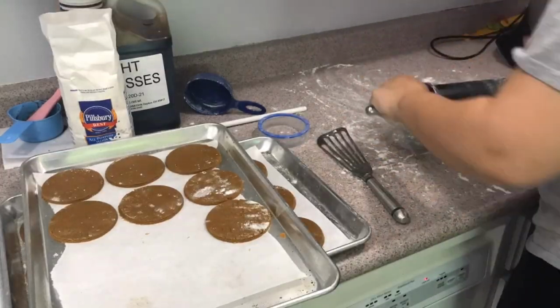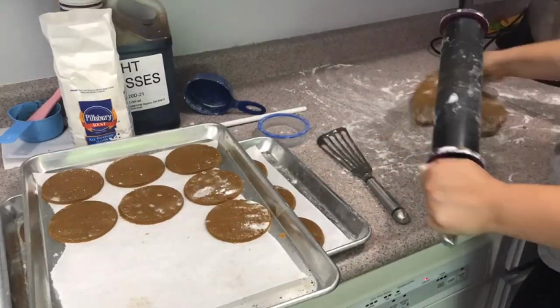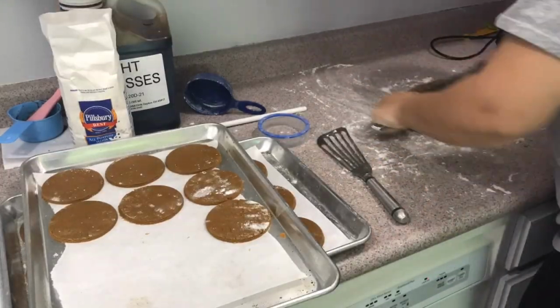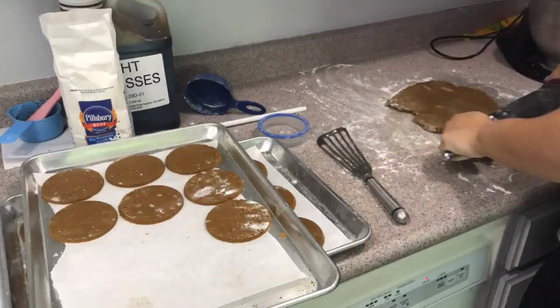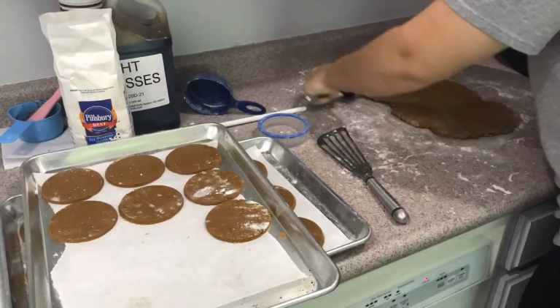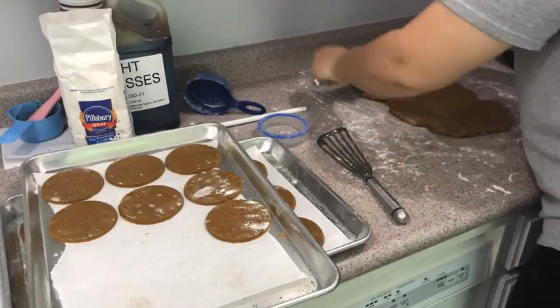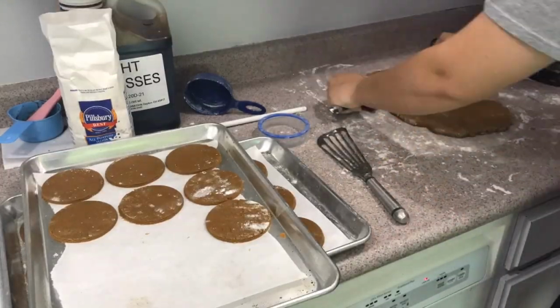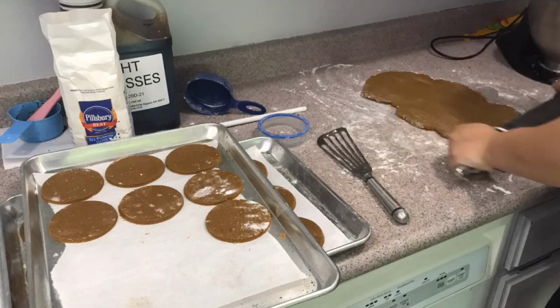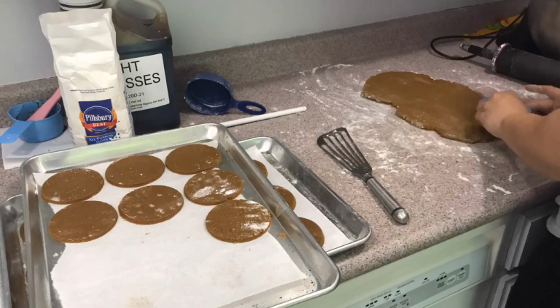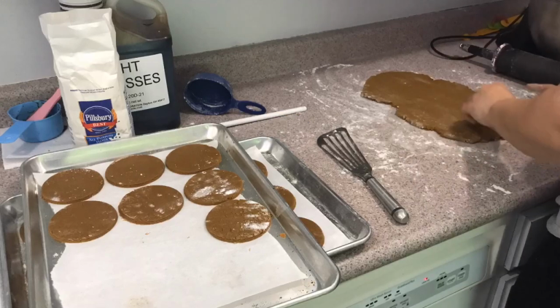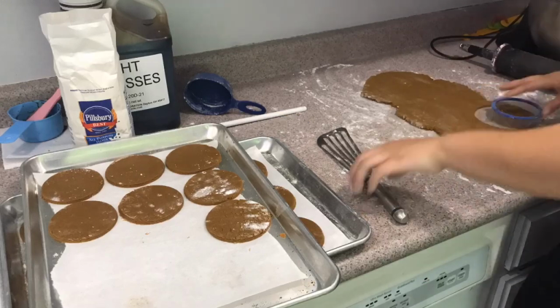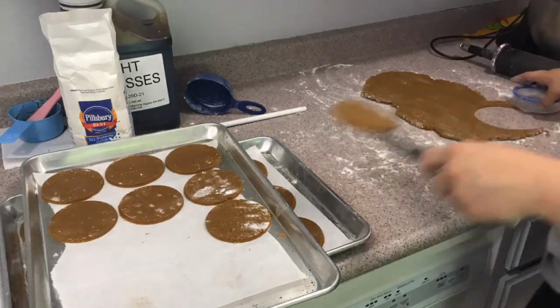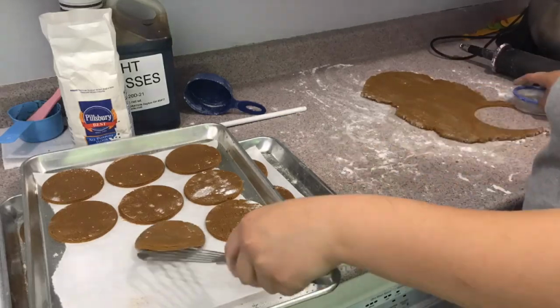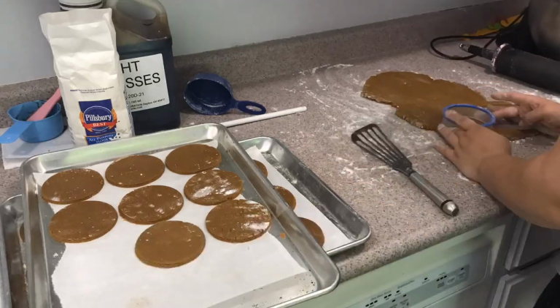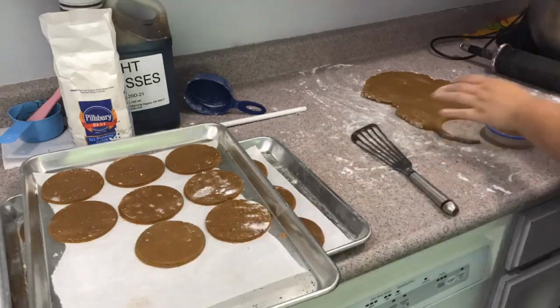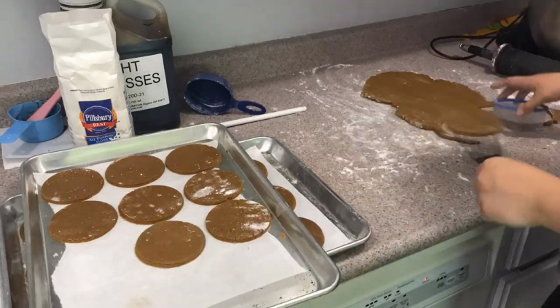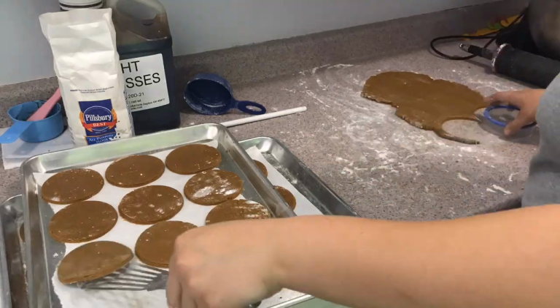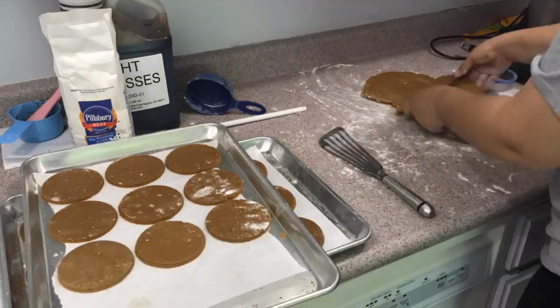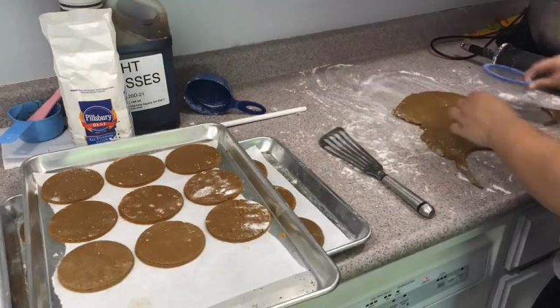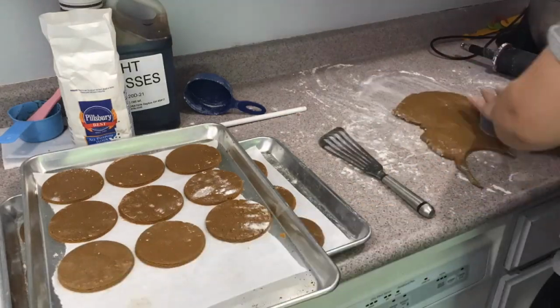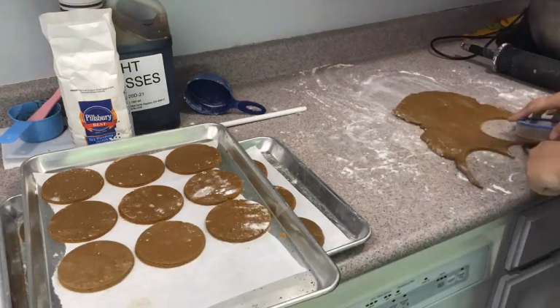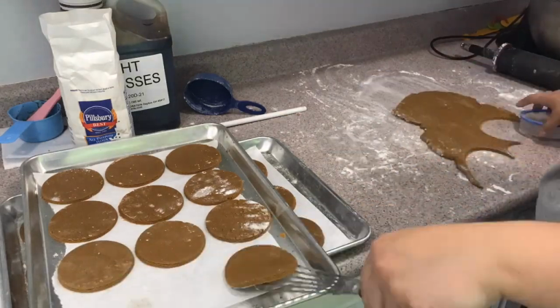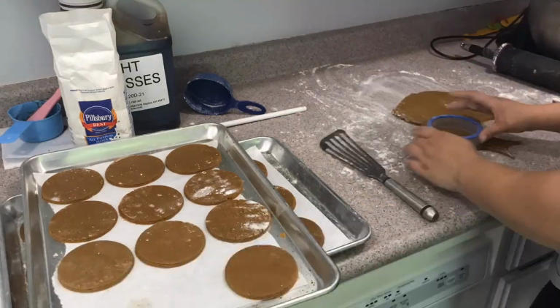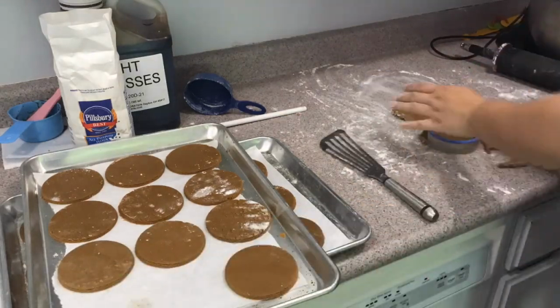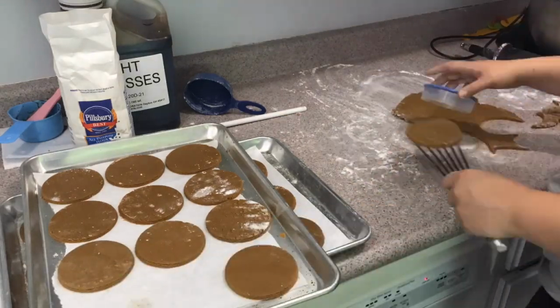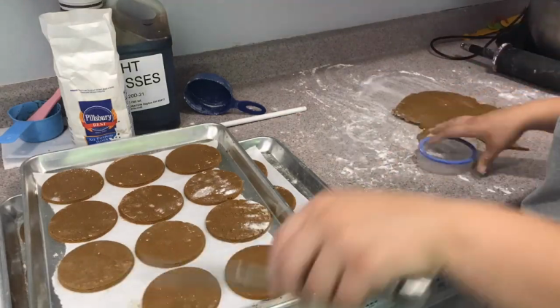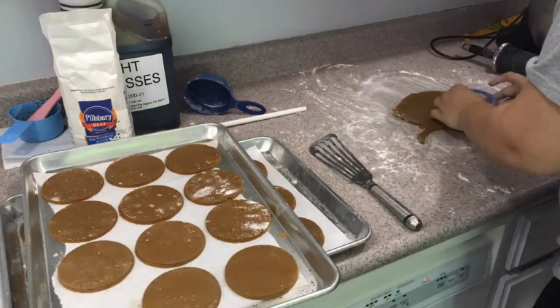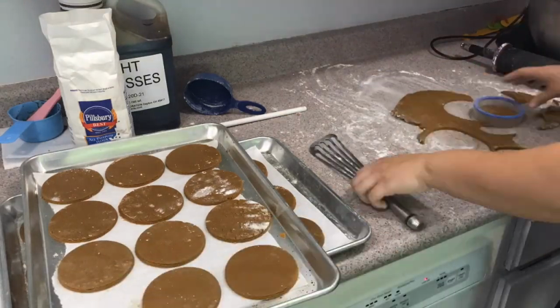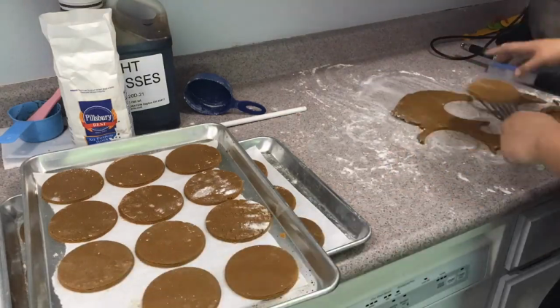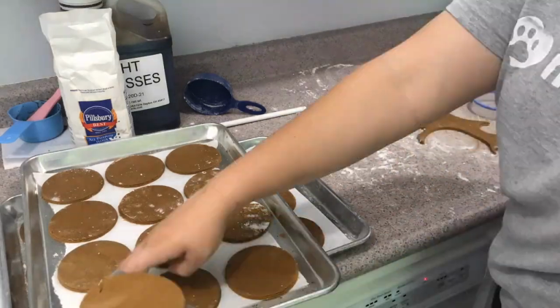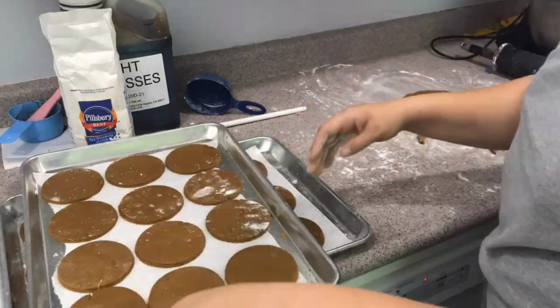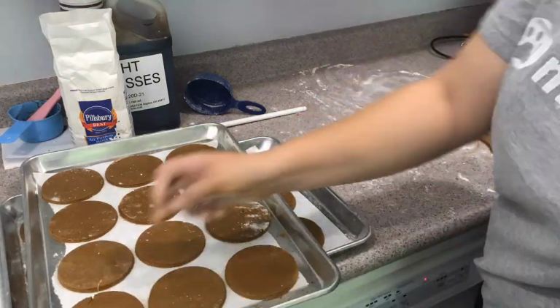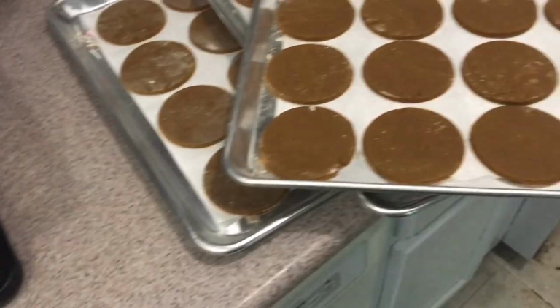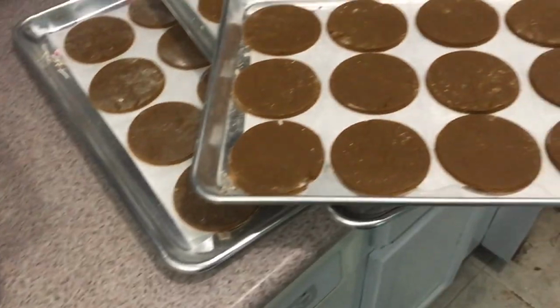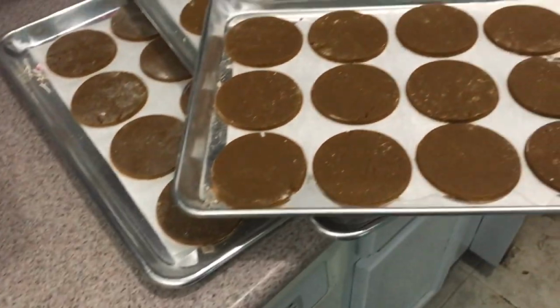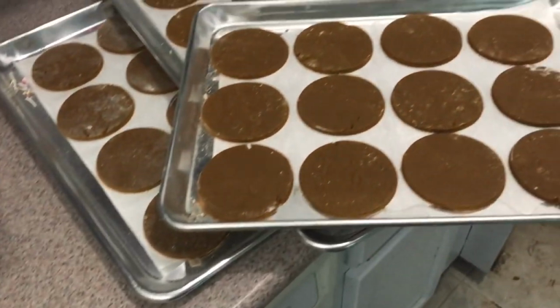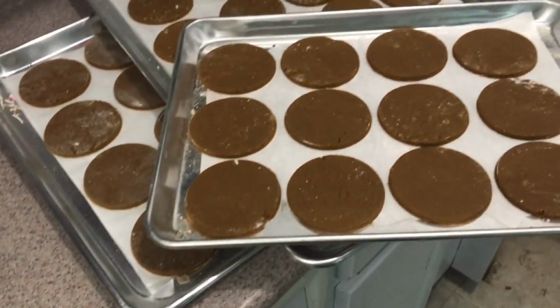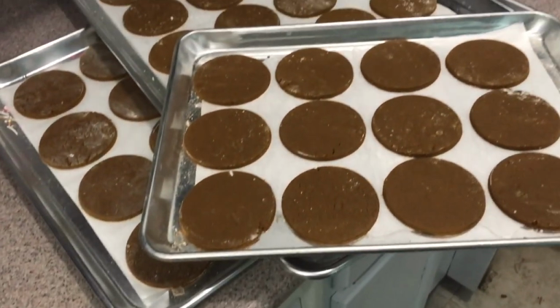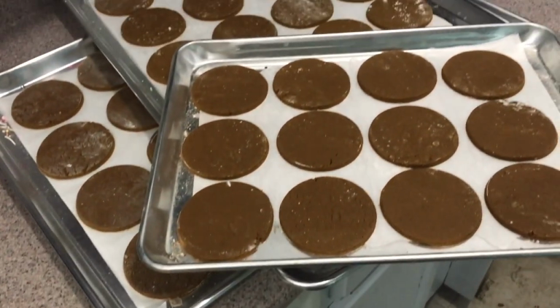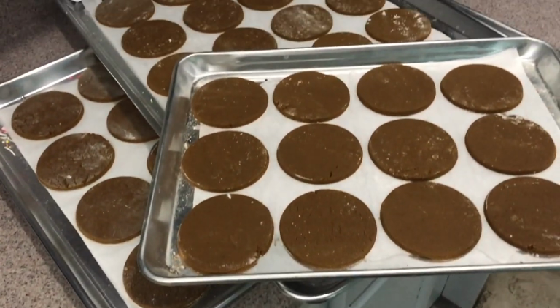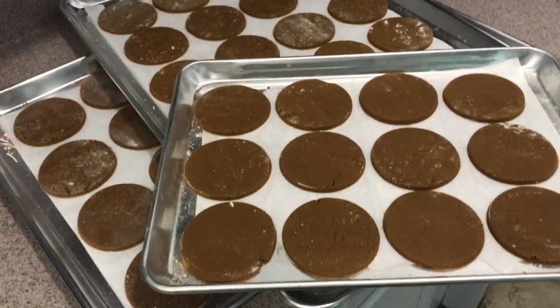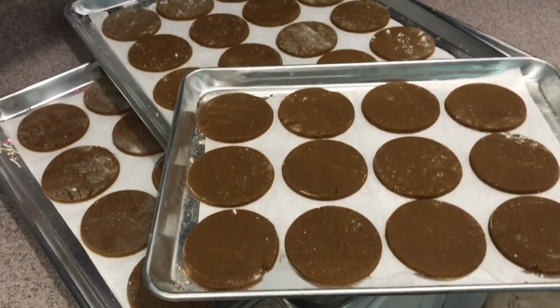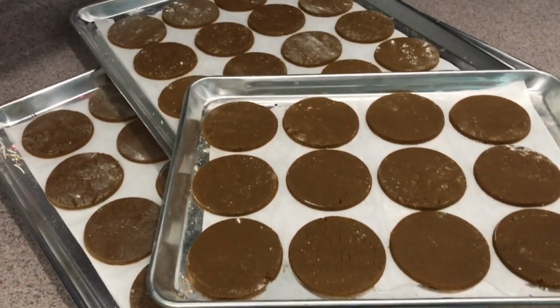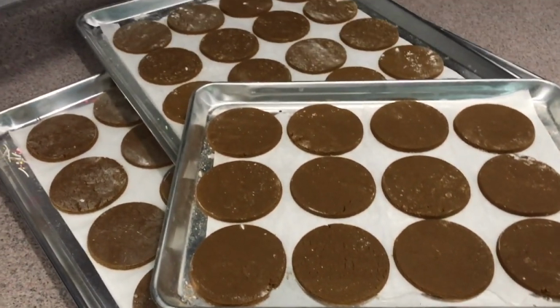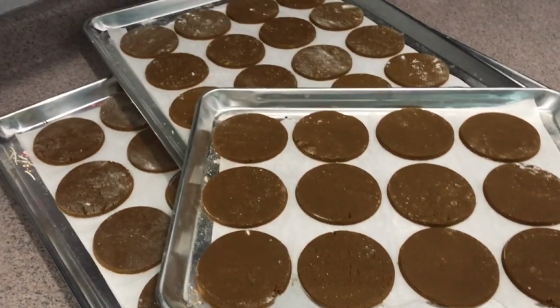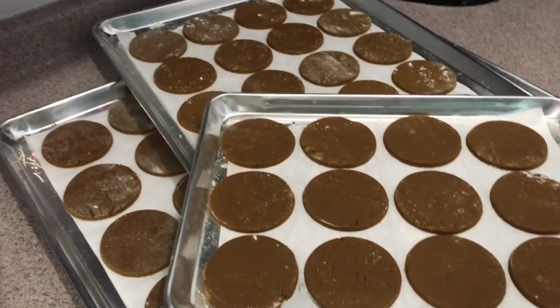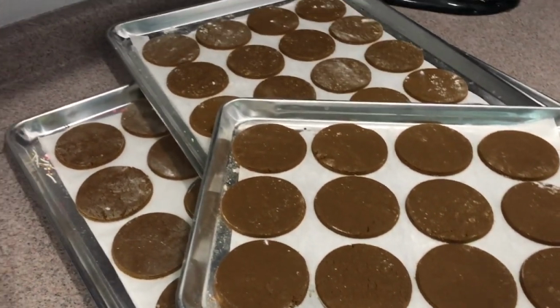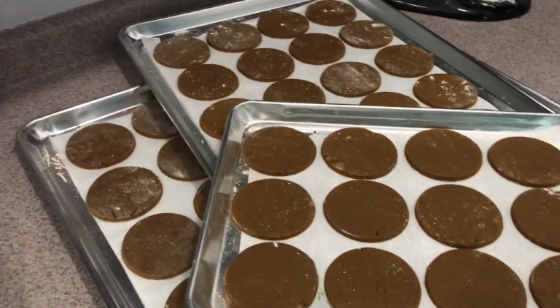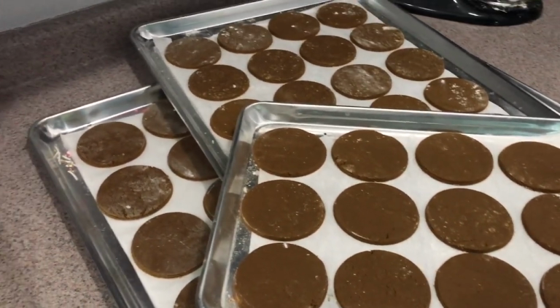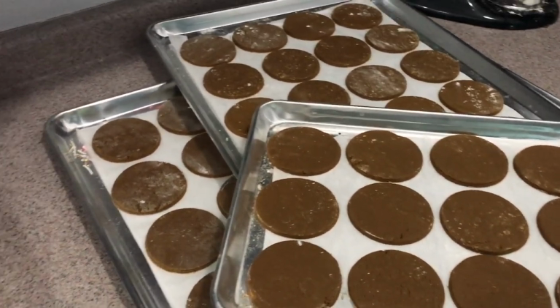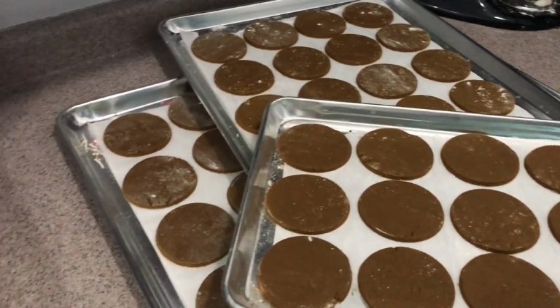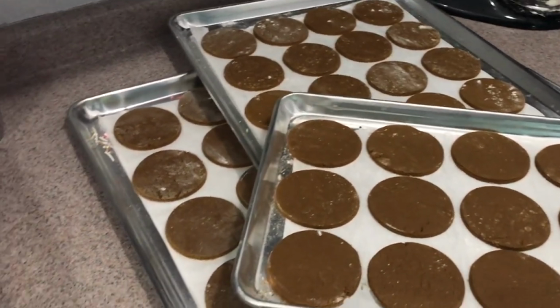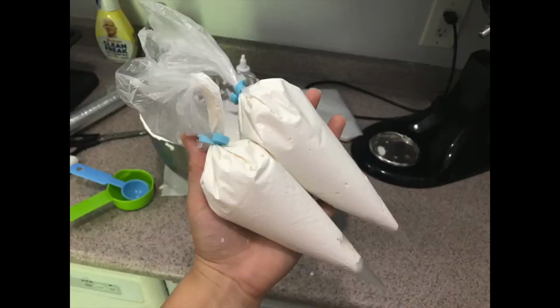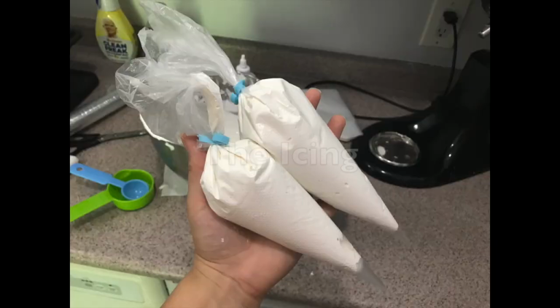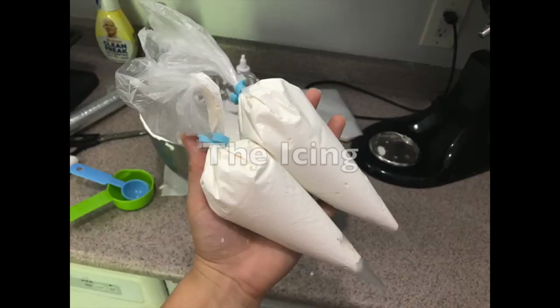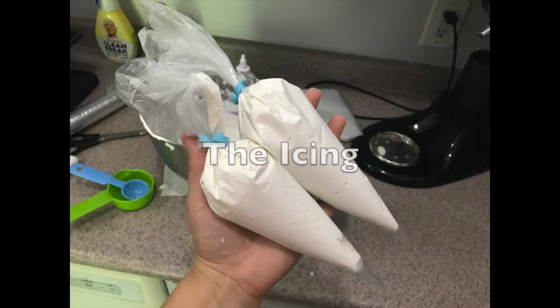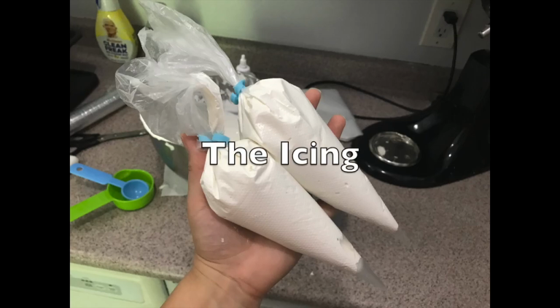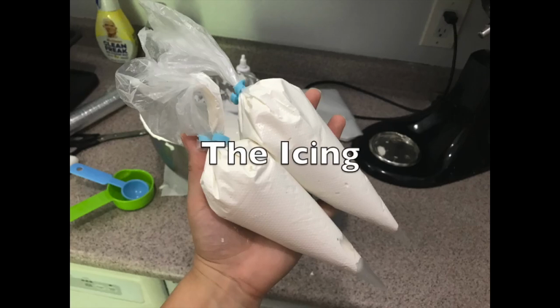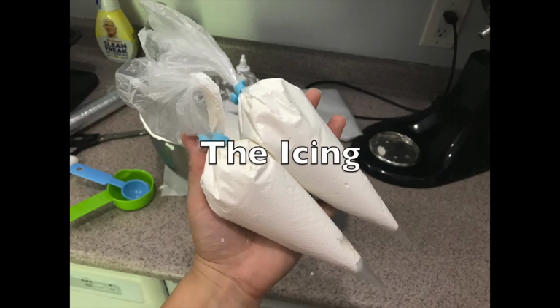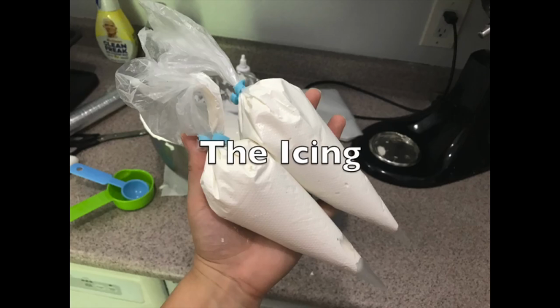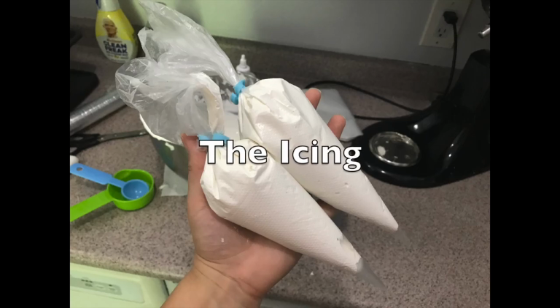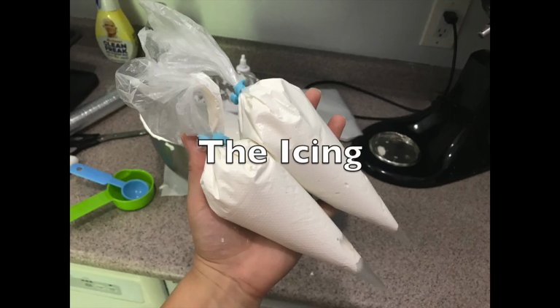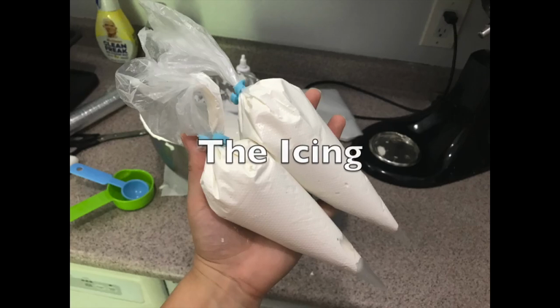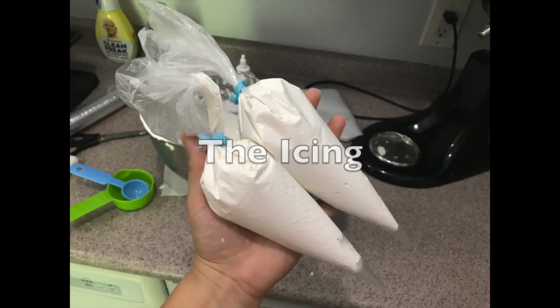Then go ahead and bake at 350 degrees for about 30 to 35 minutes, or until the bottoms are slightly browned.